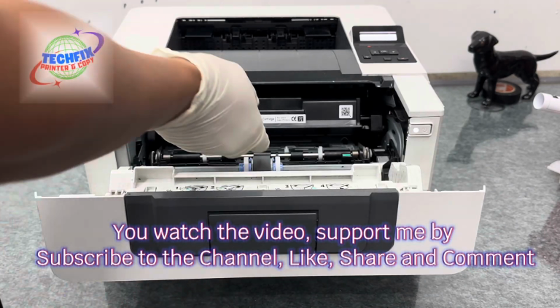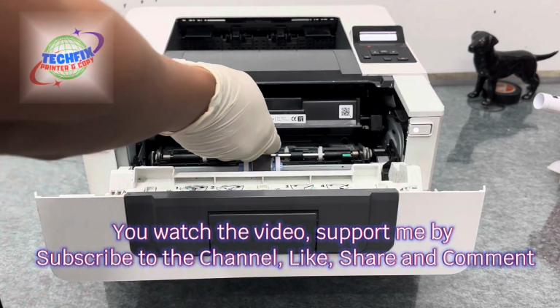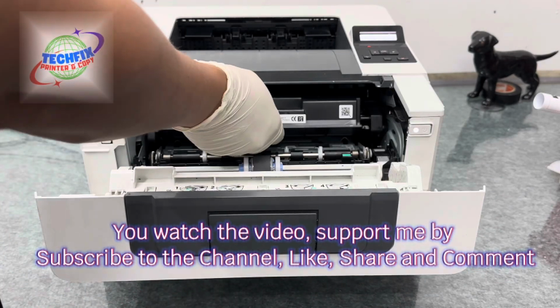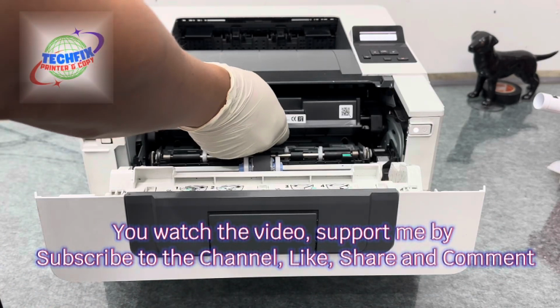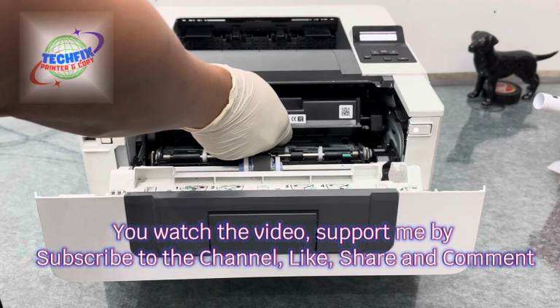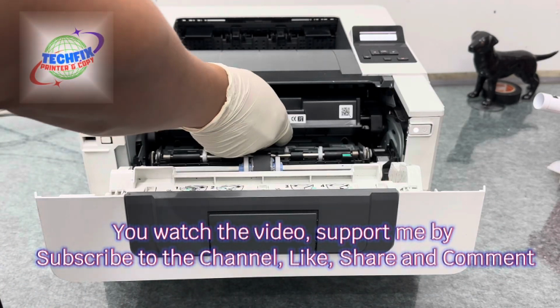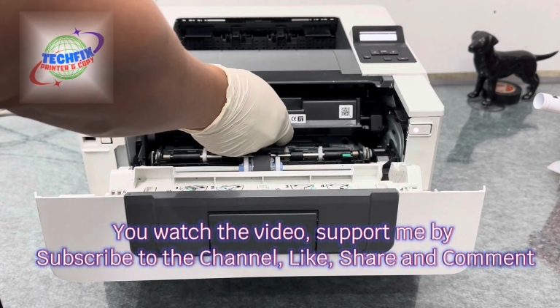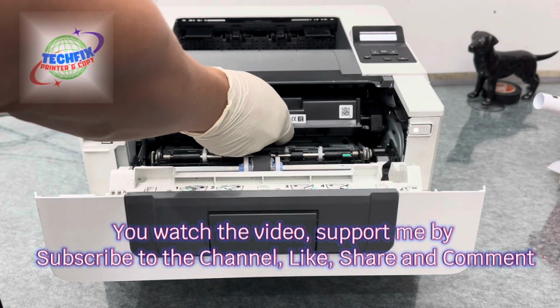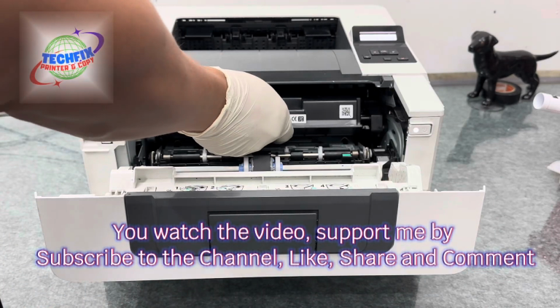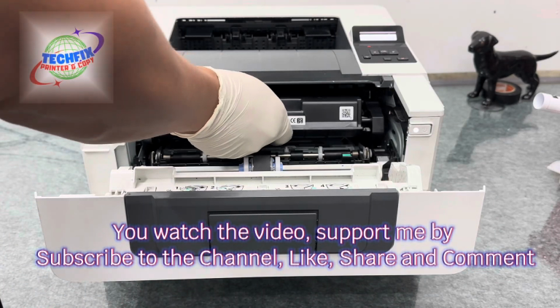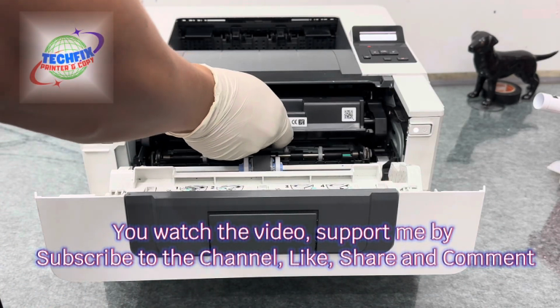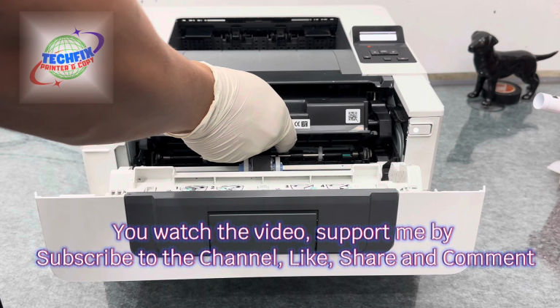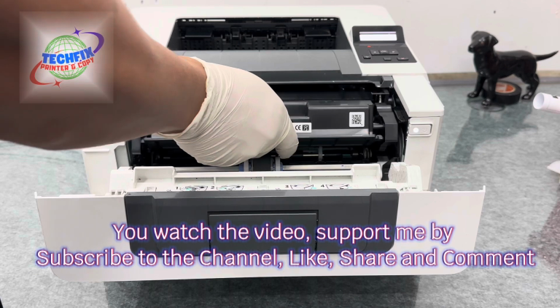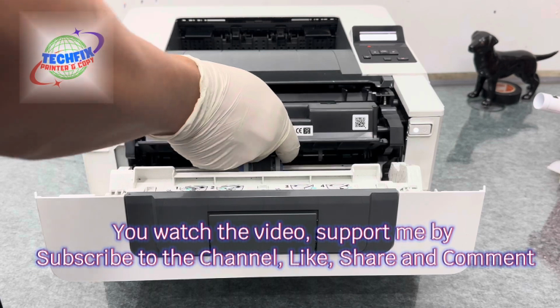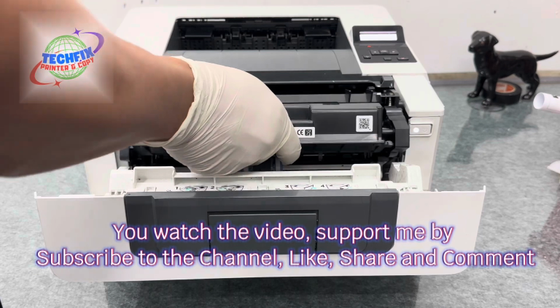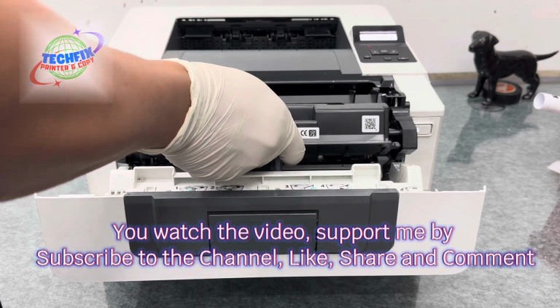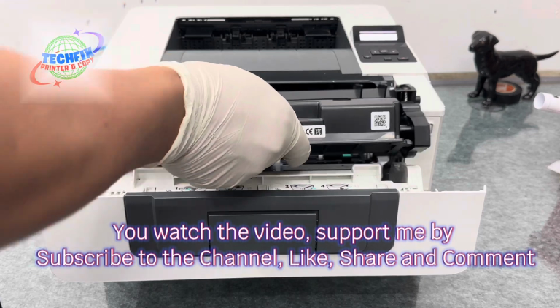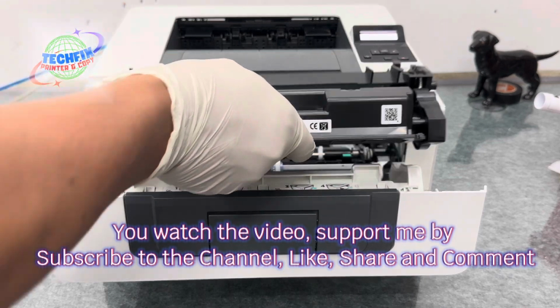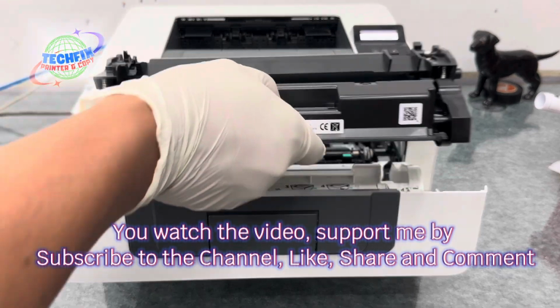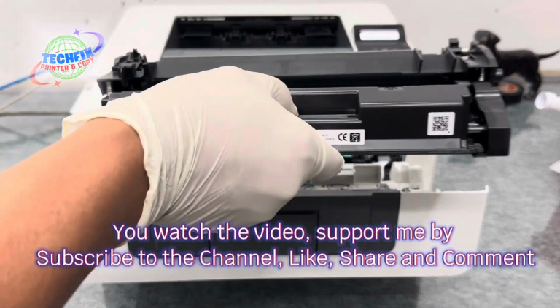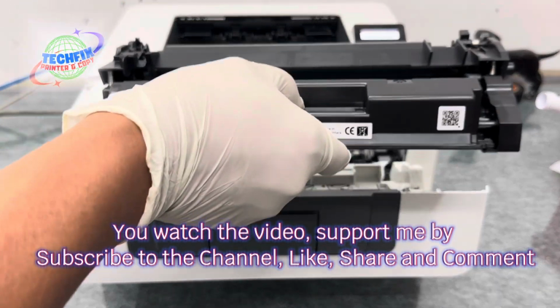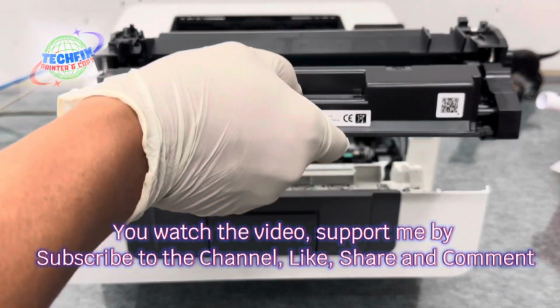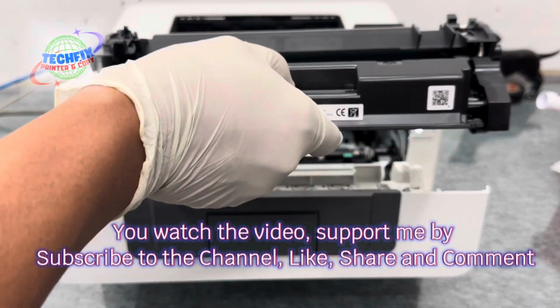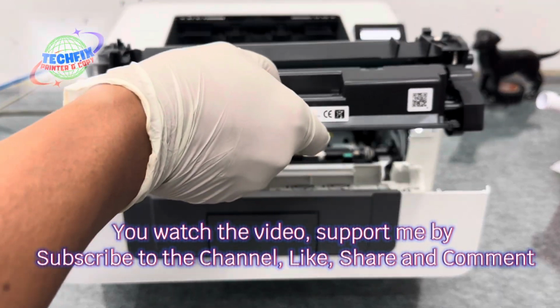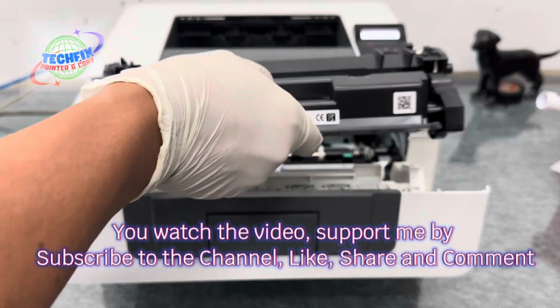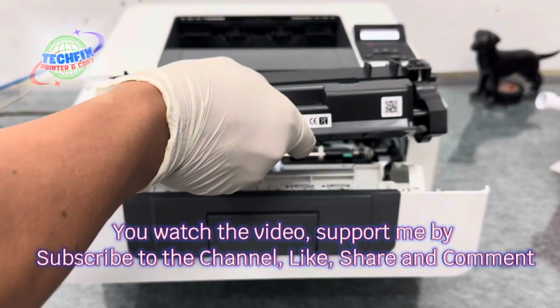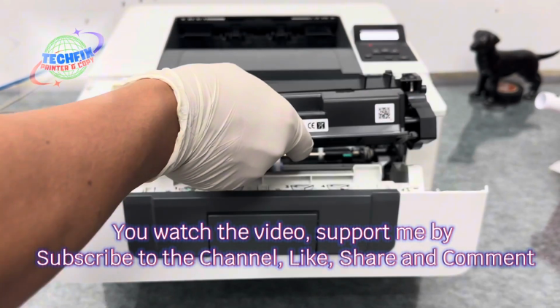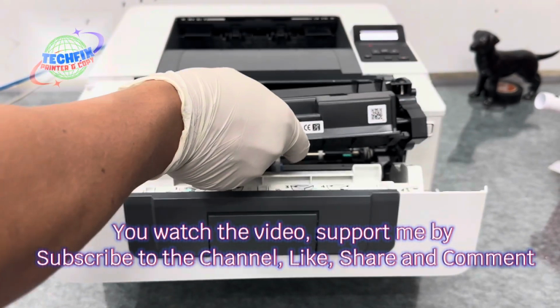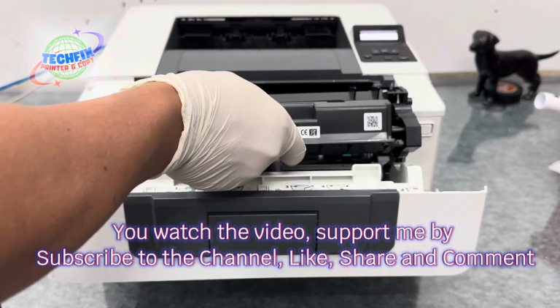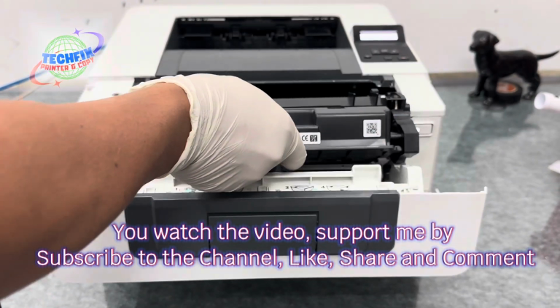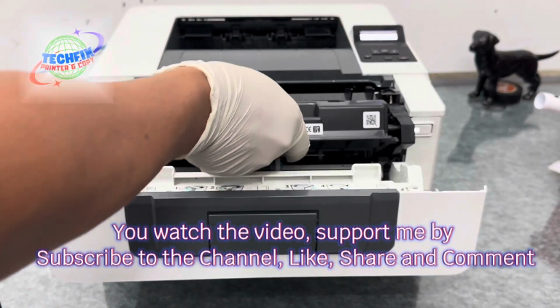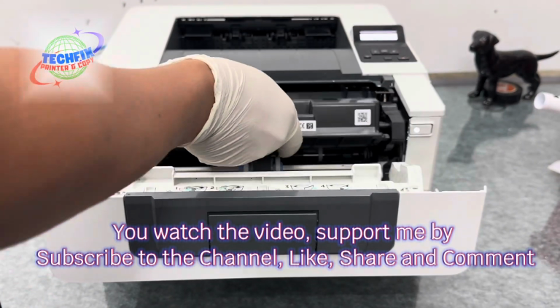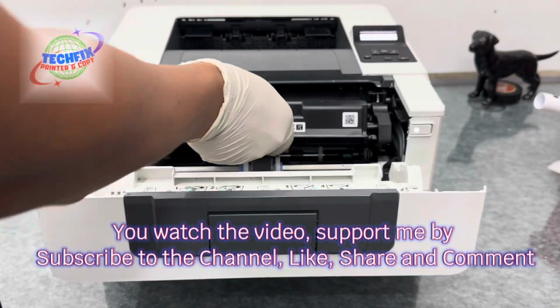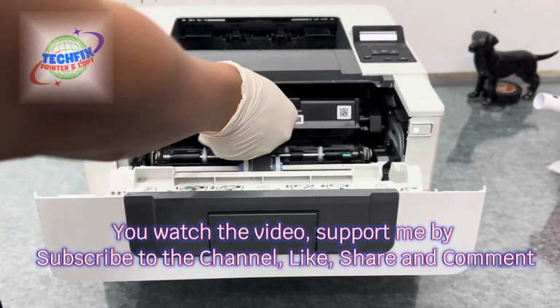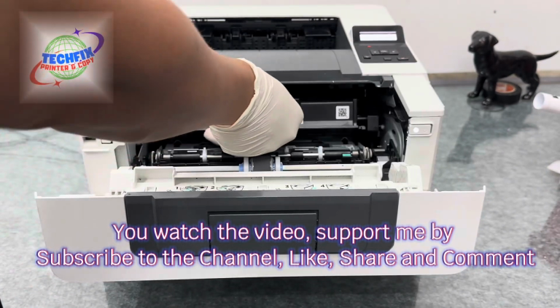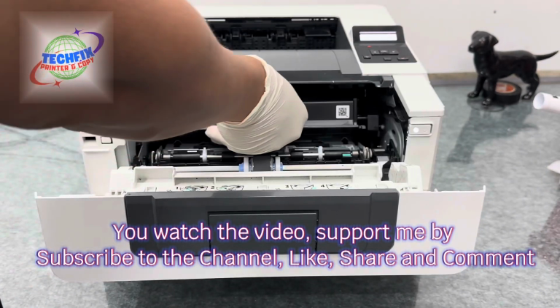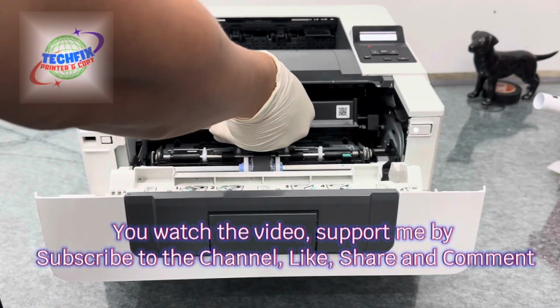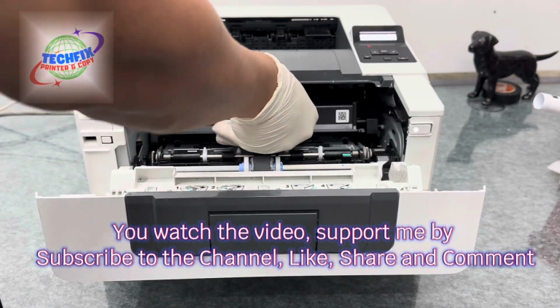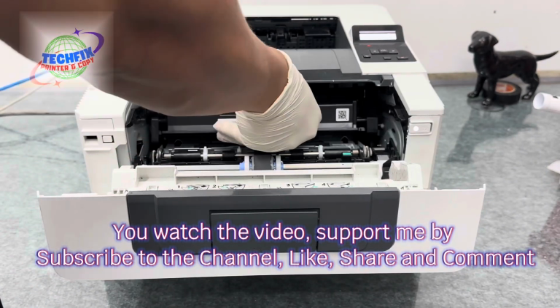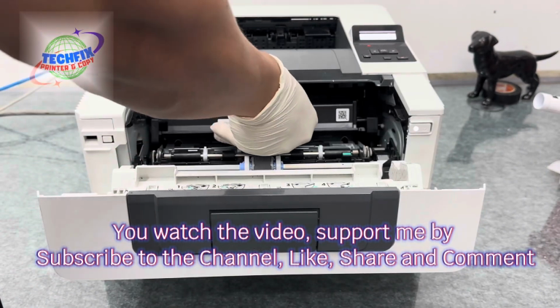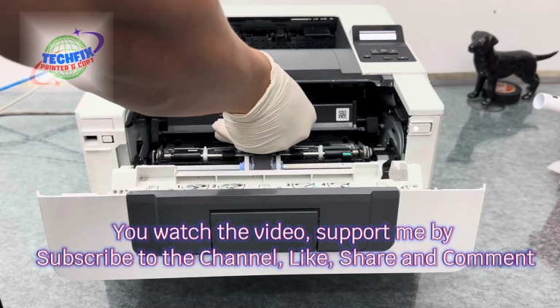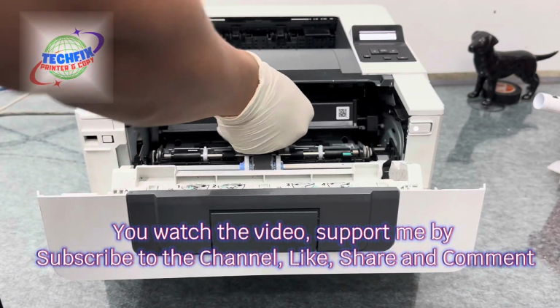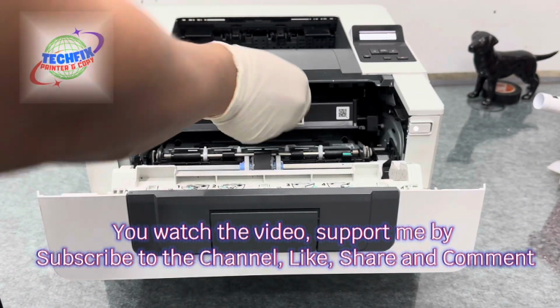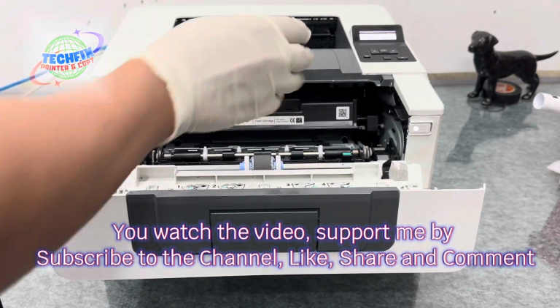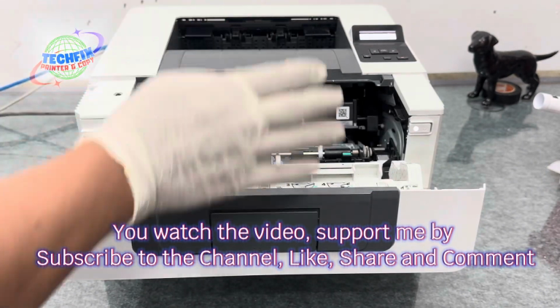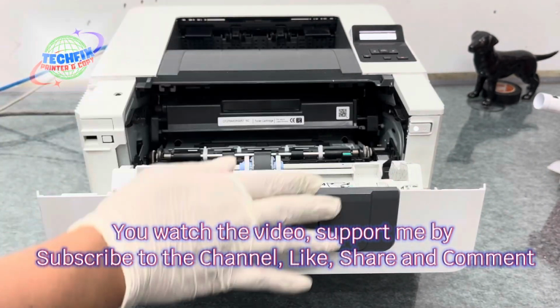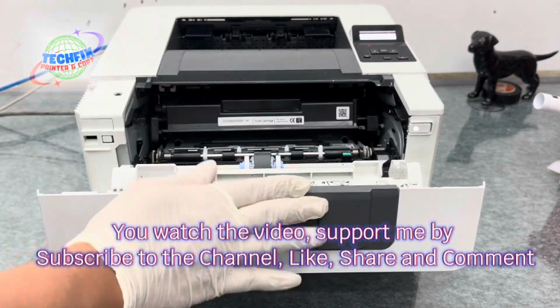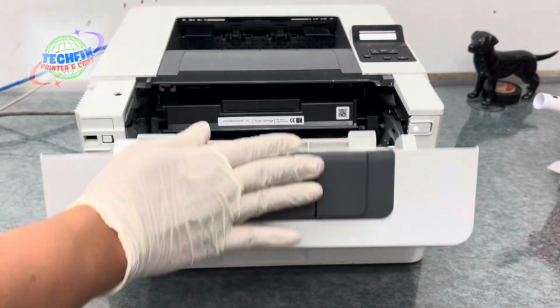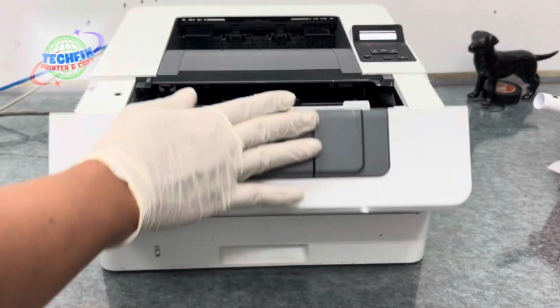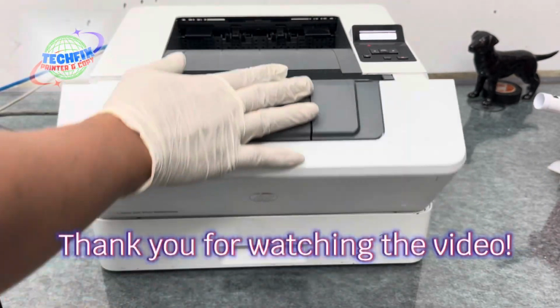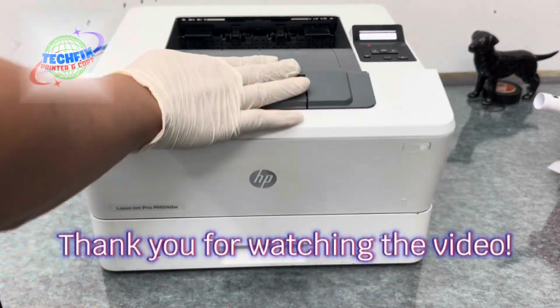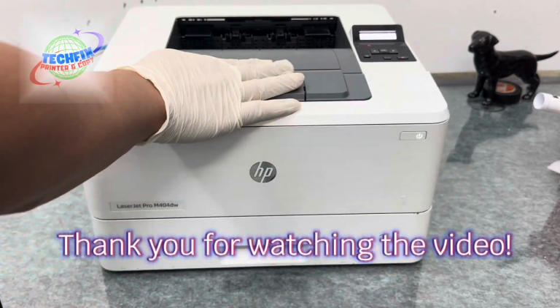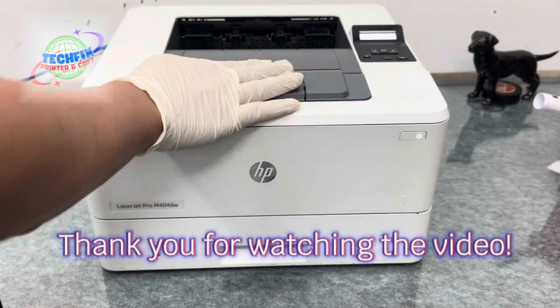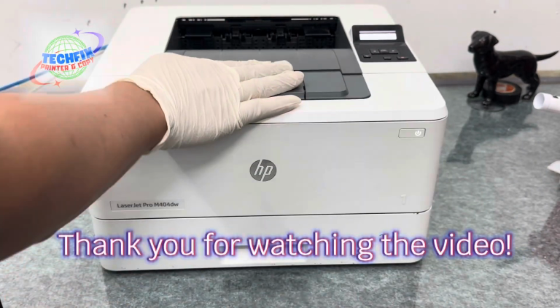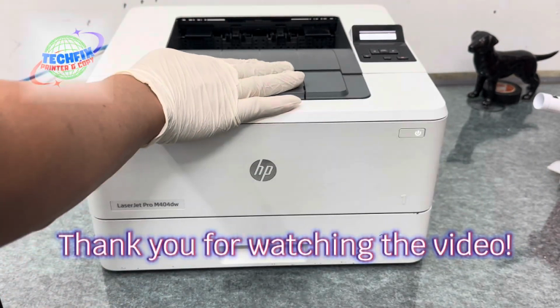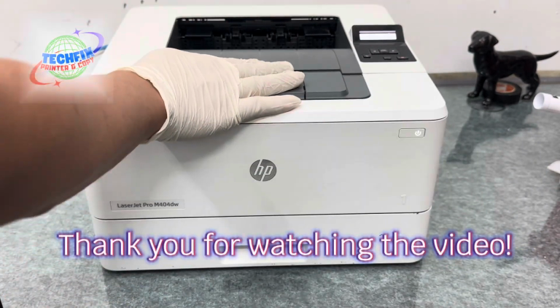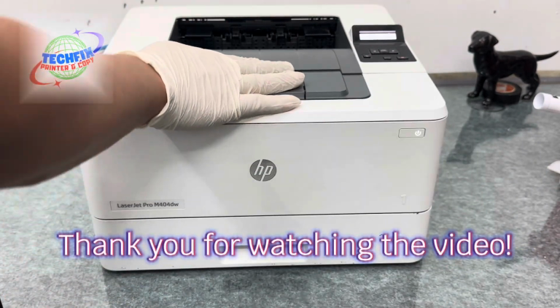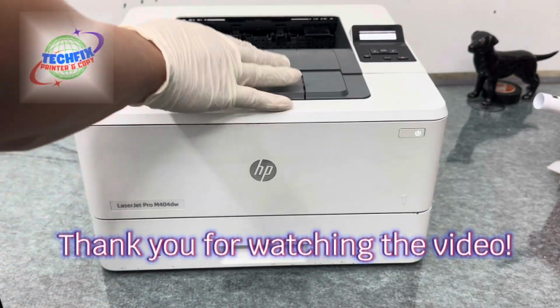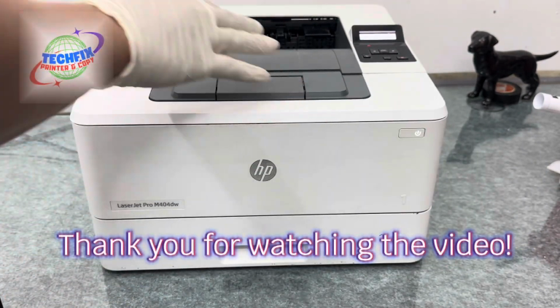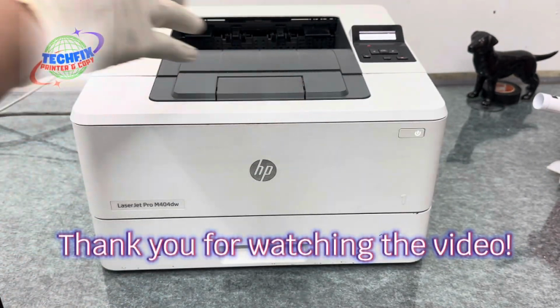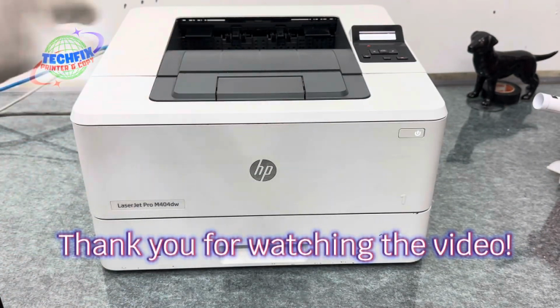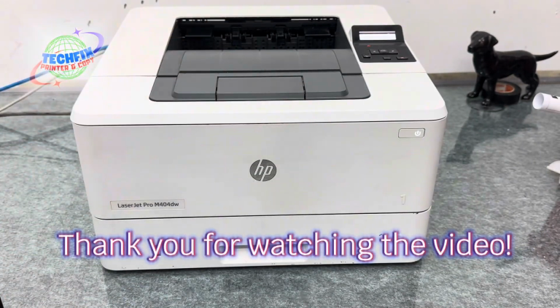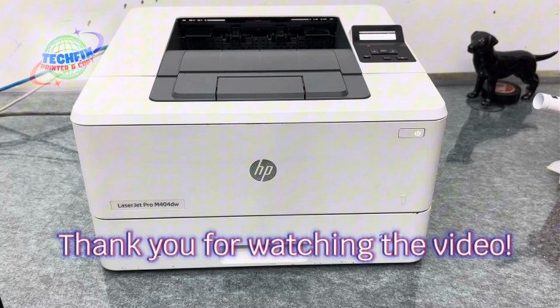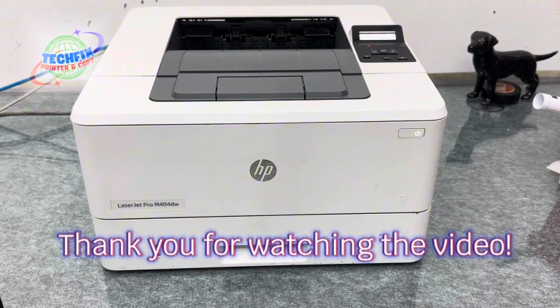You watched the video — support me by subscribing to the channel, liking, sharing, and commenting. Thank you for watching the video.